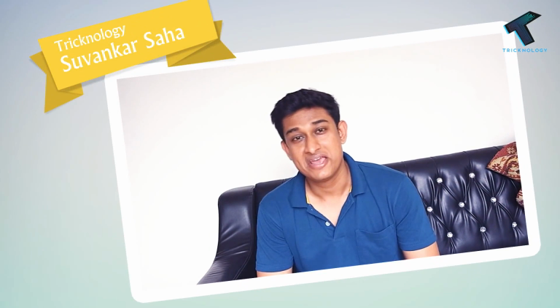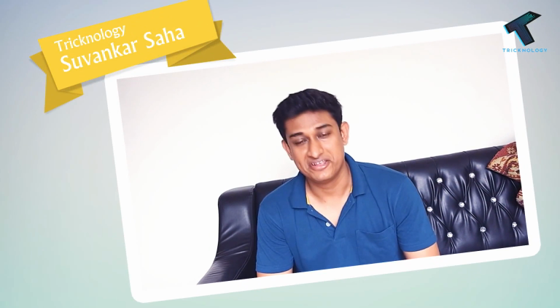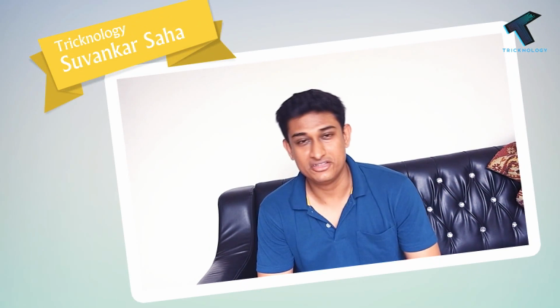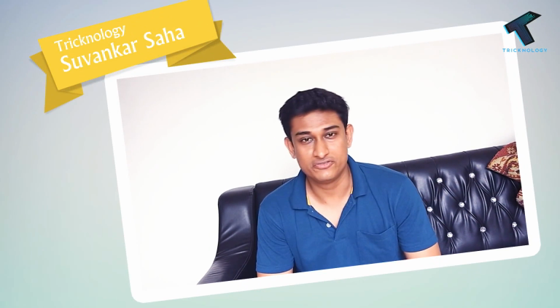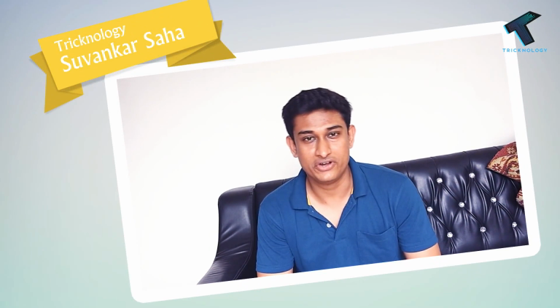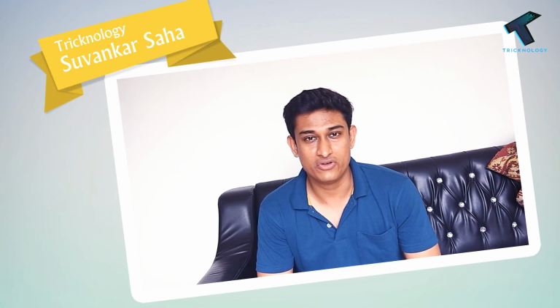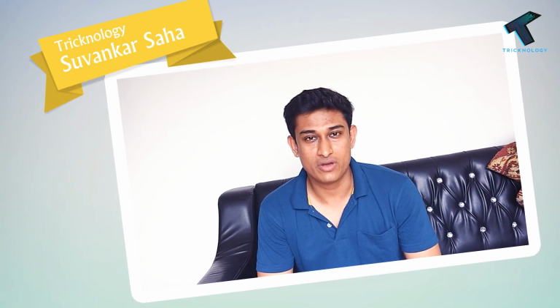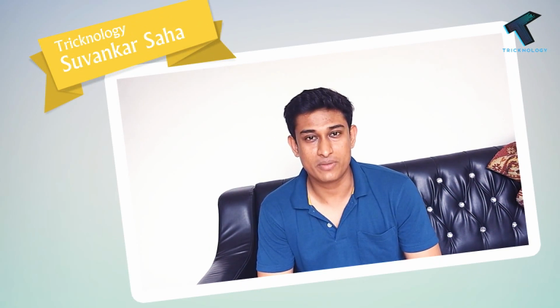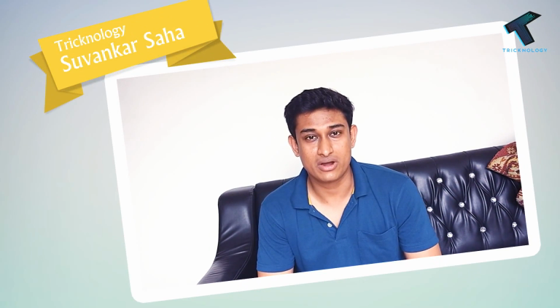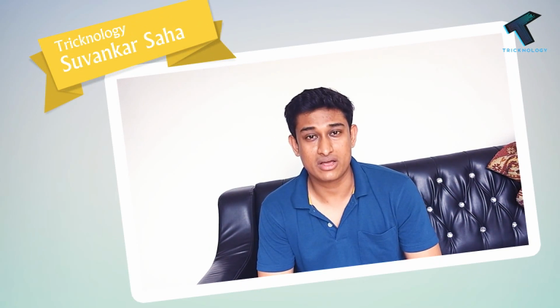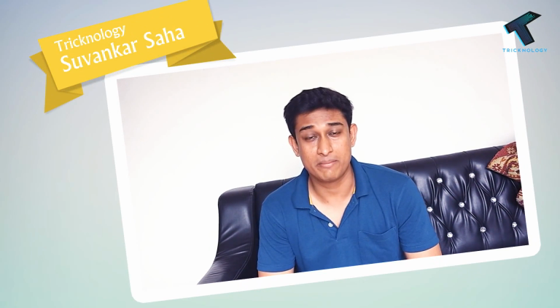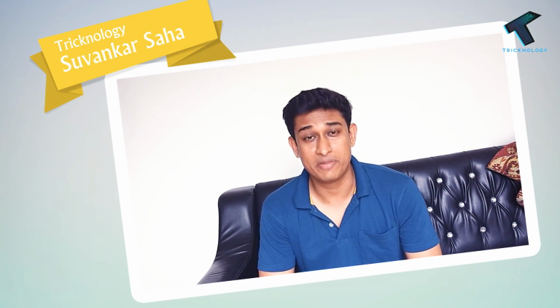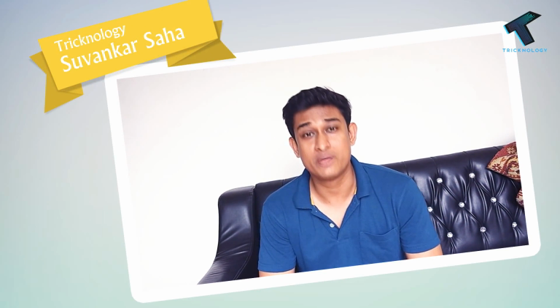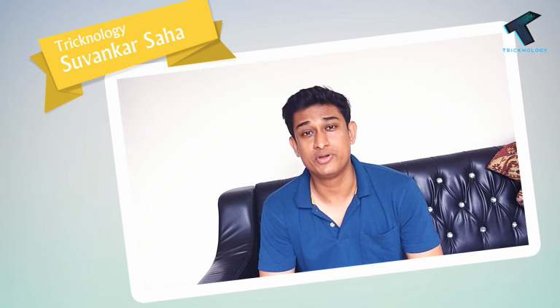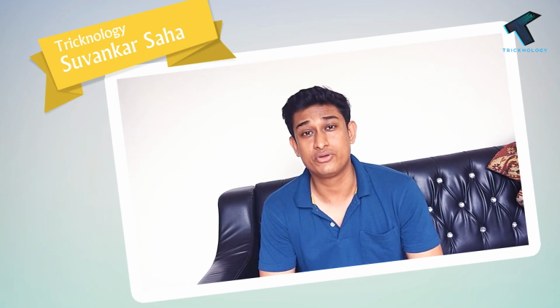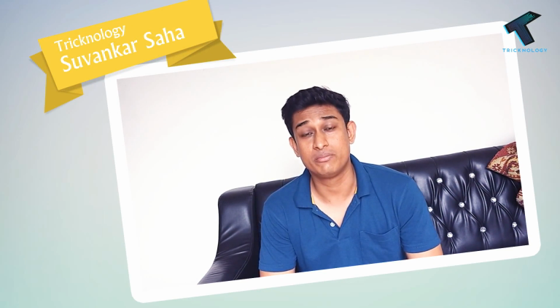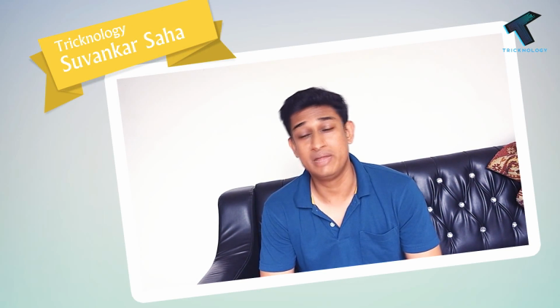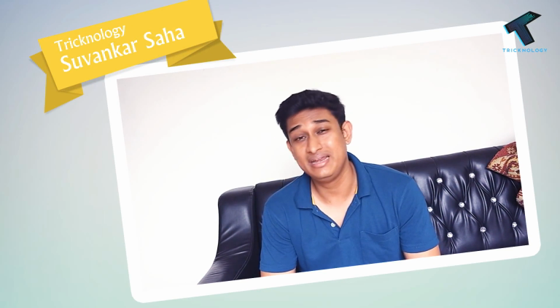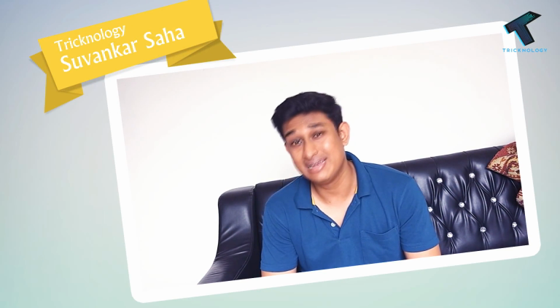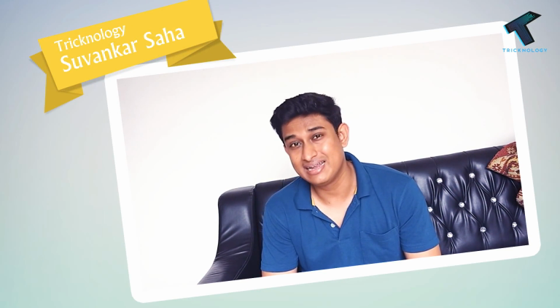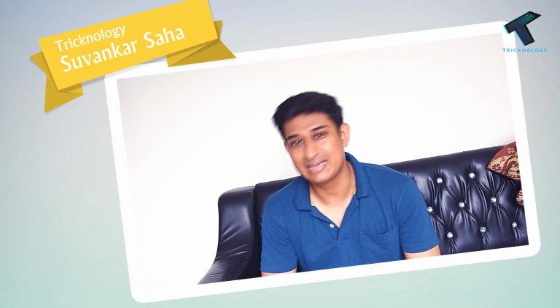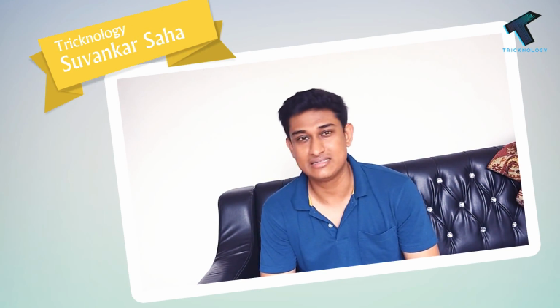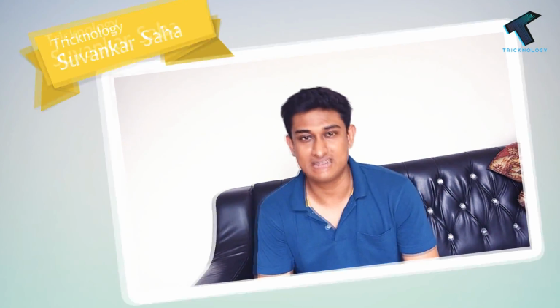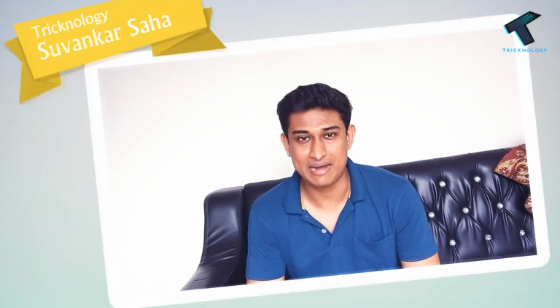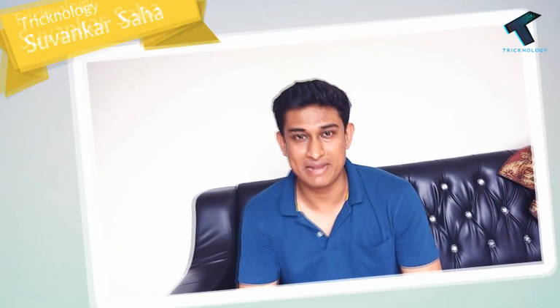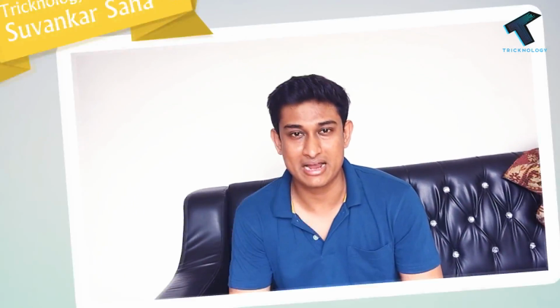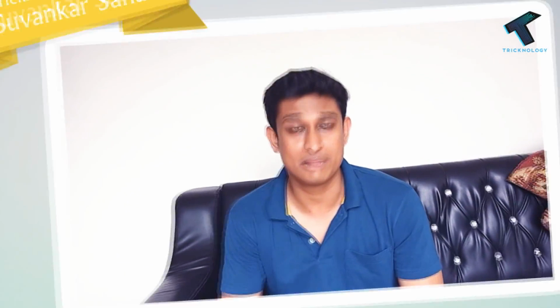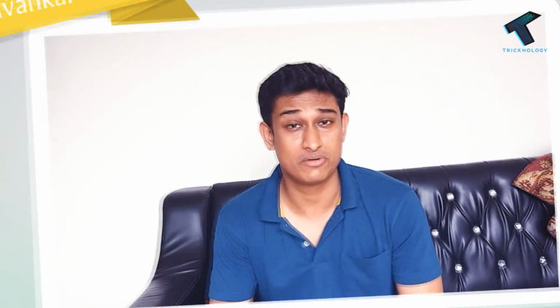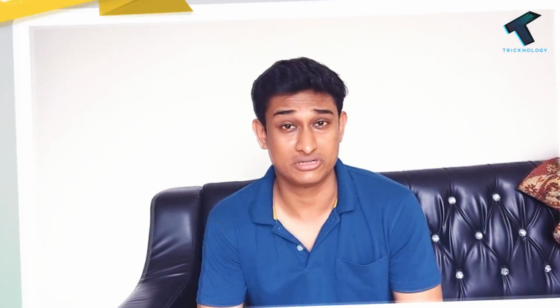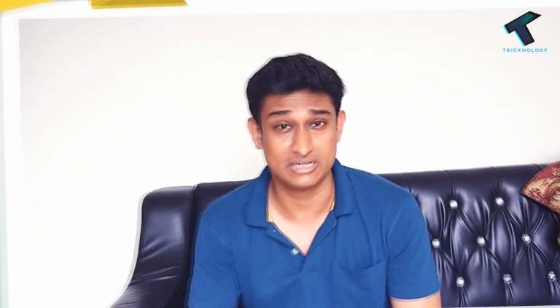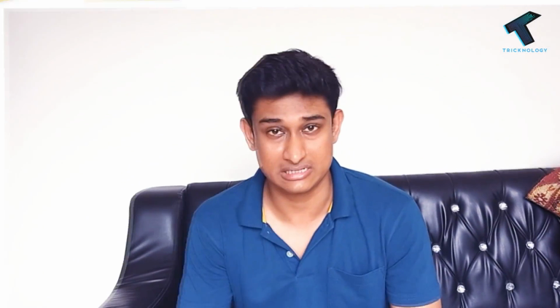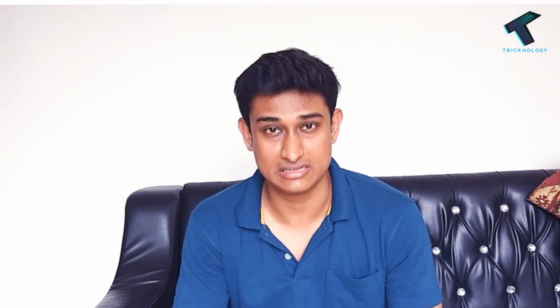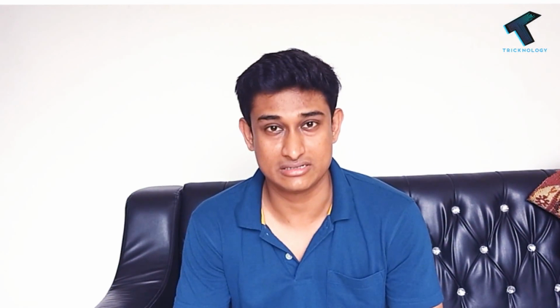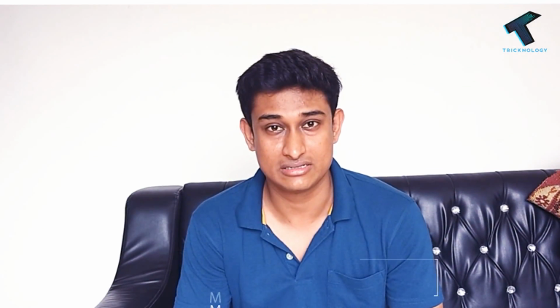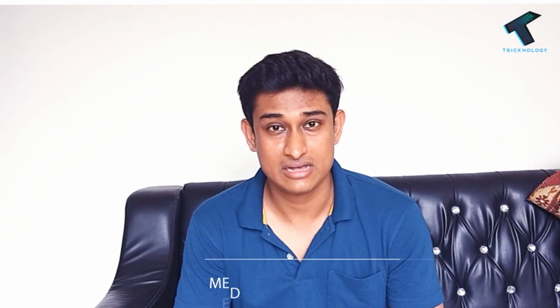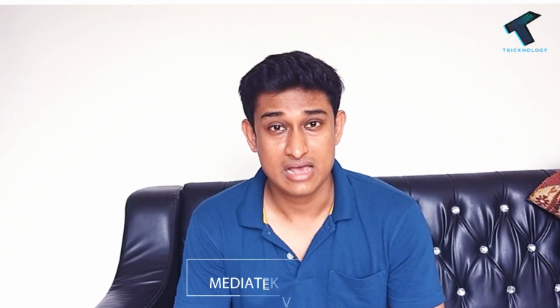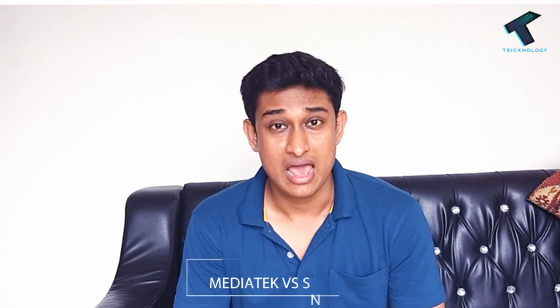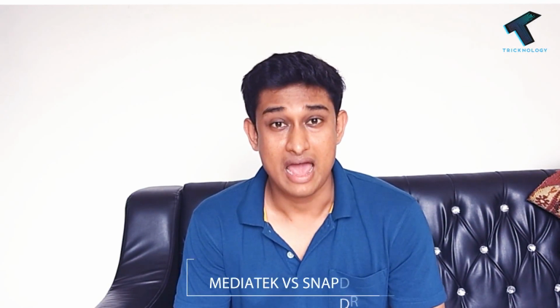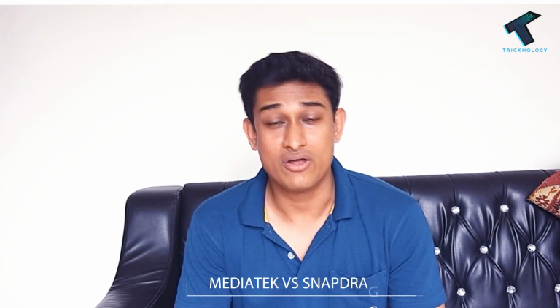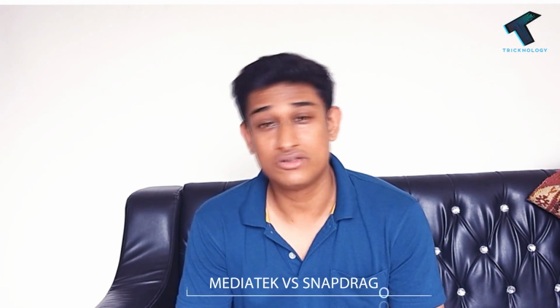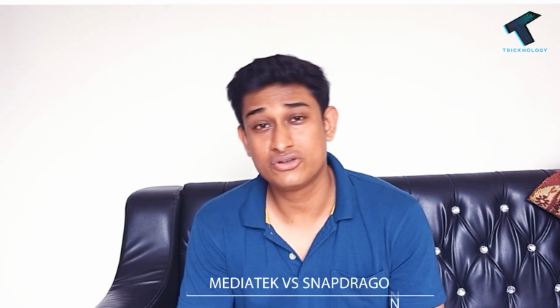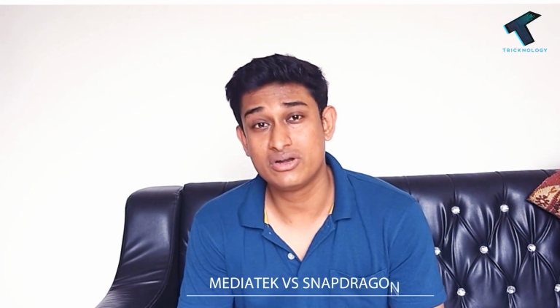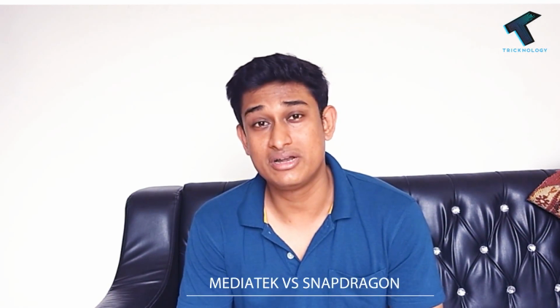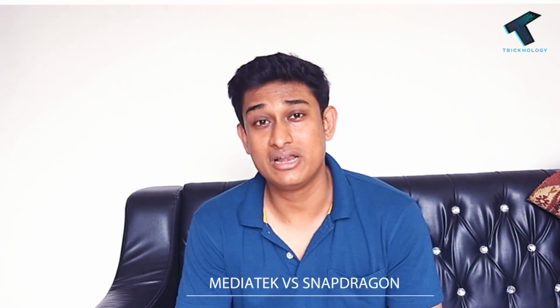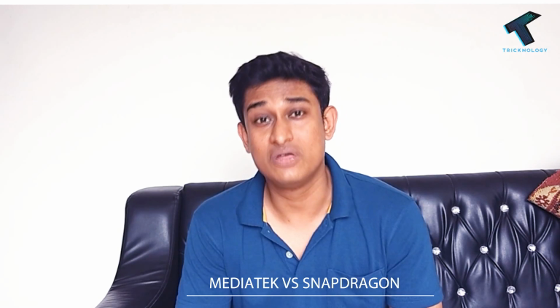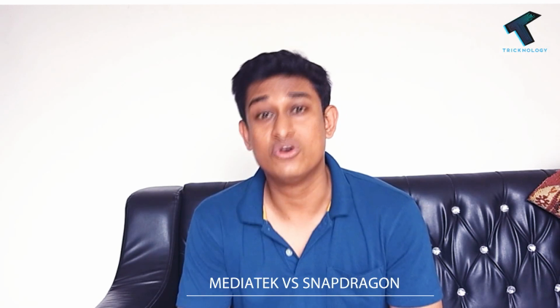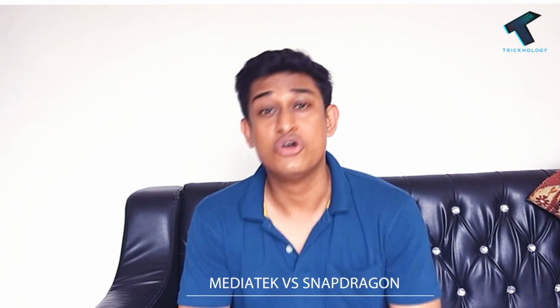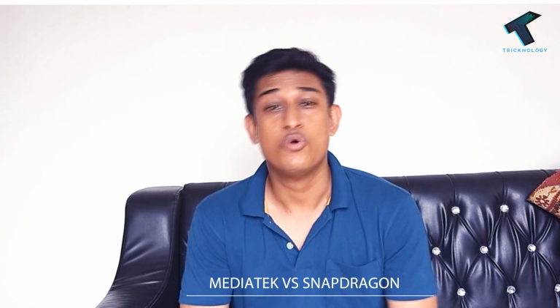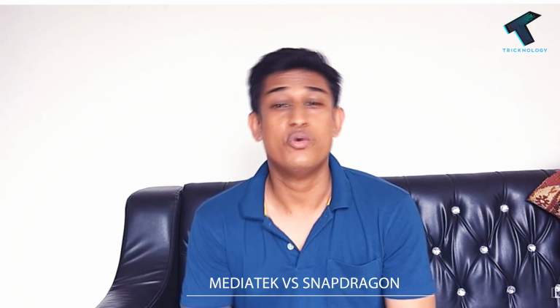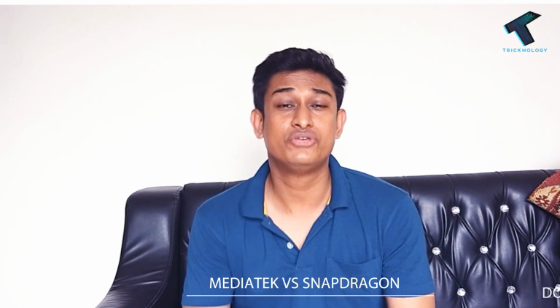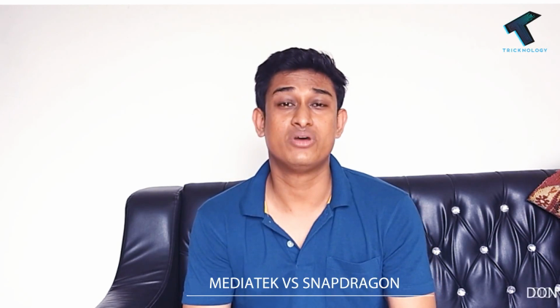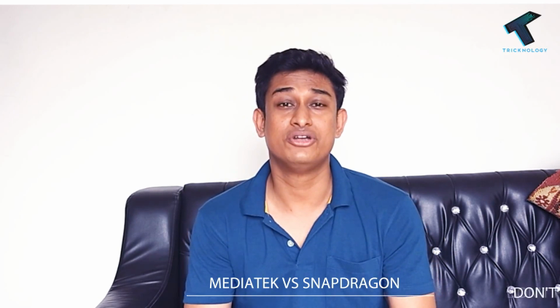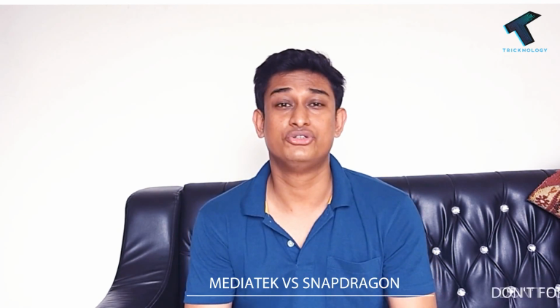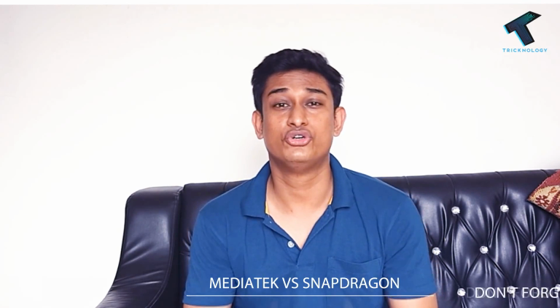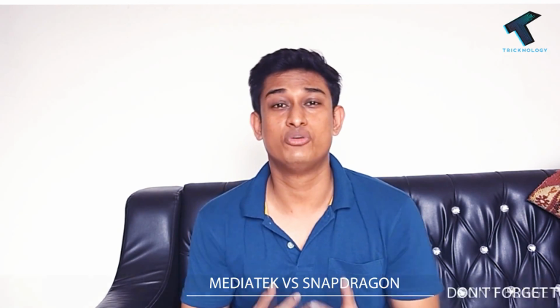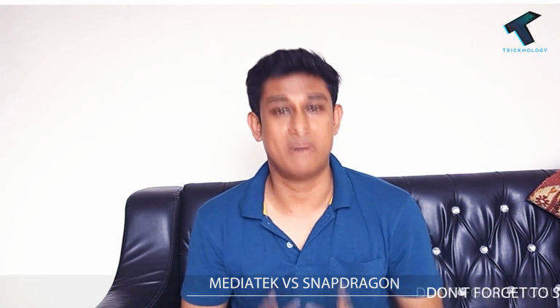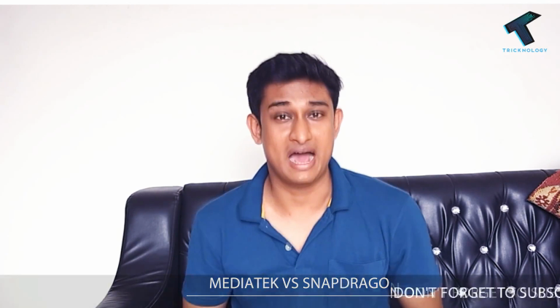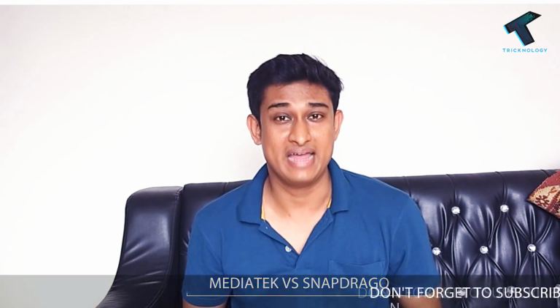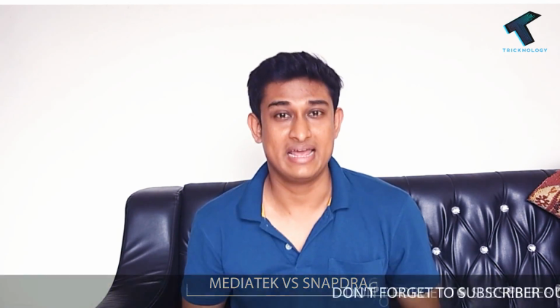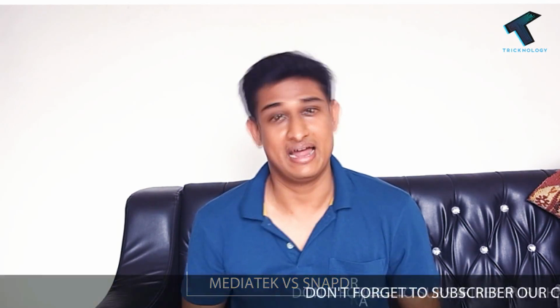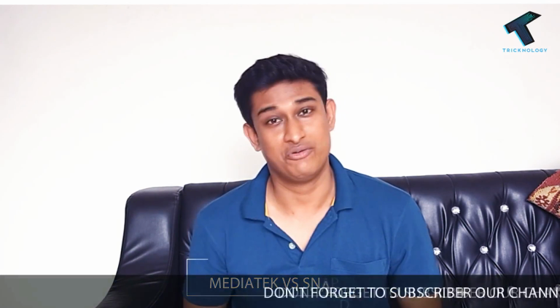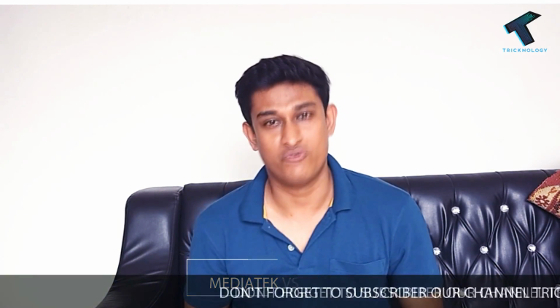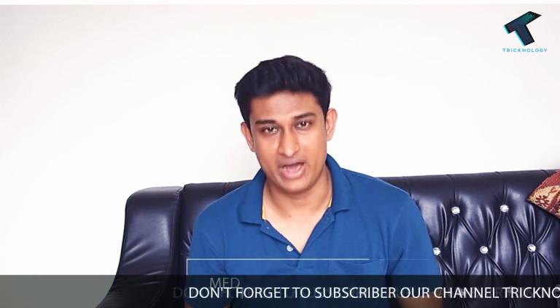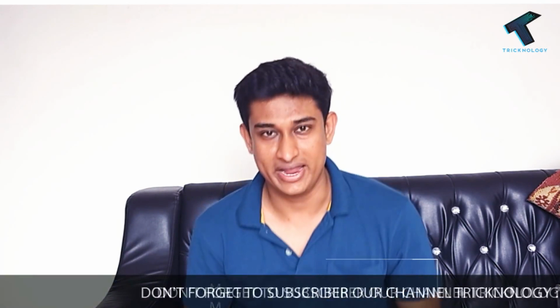In this video I am gonna compare between Mediatek and Snapdragon processors, and also gonna tell you which one you should buy and why.